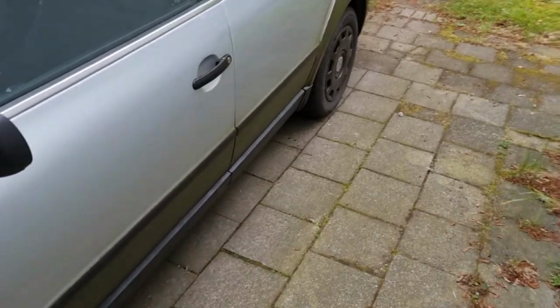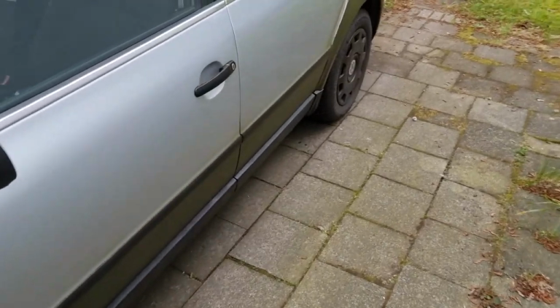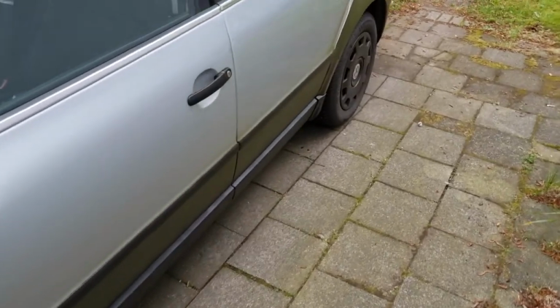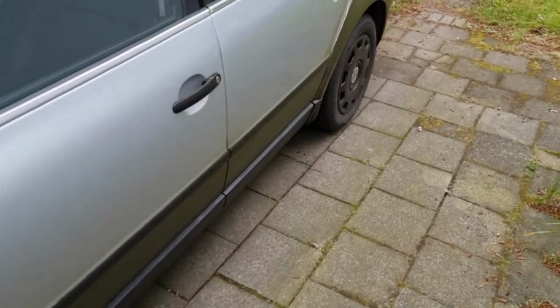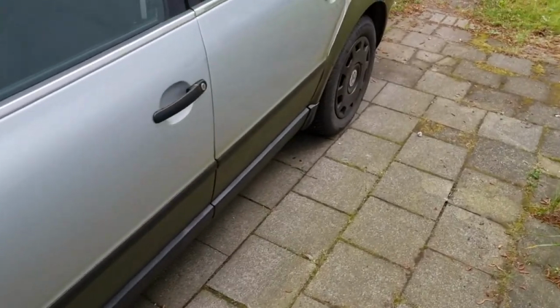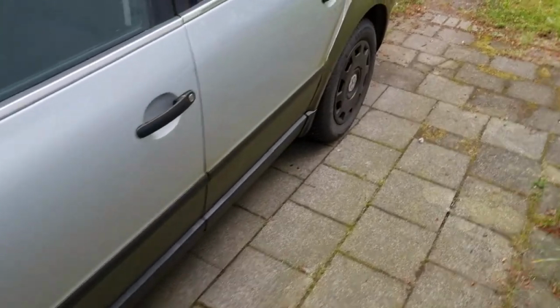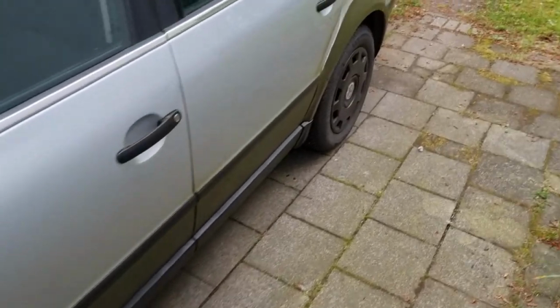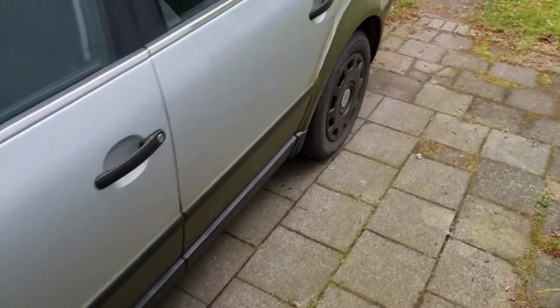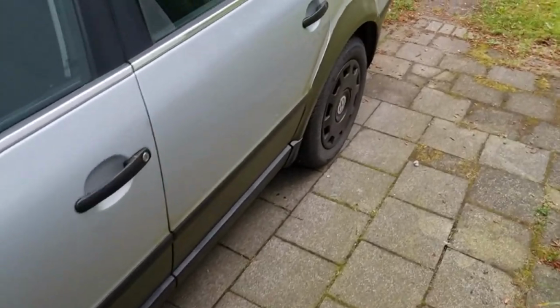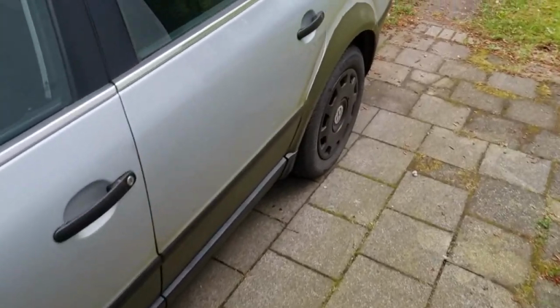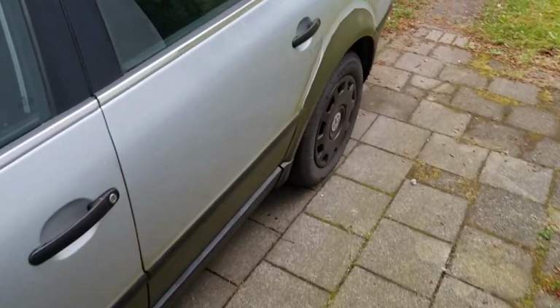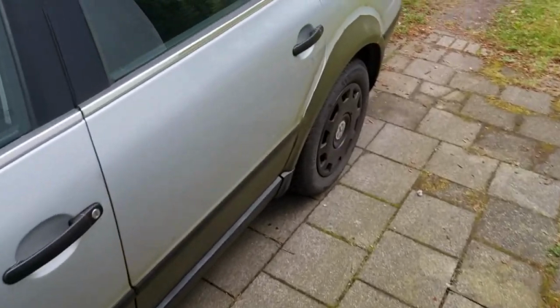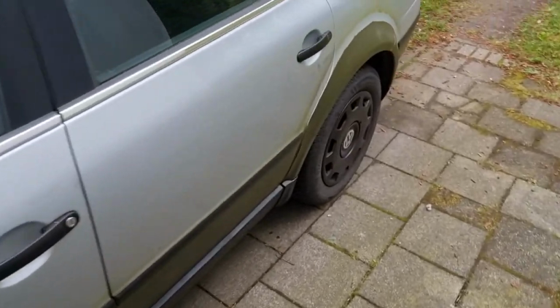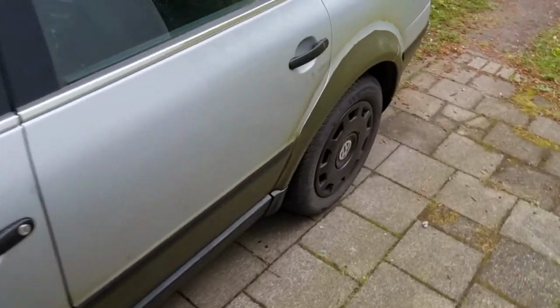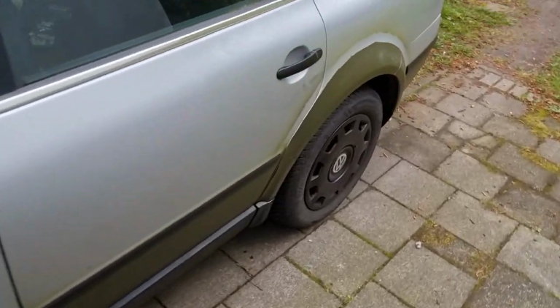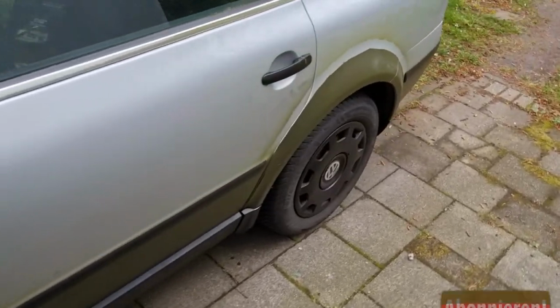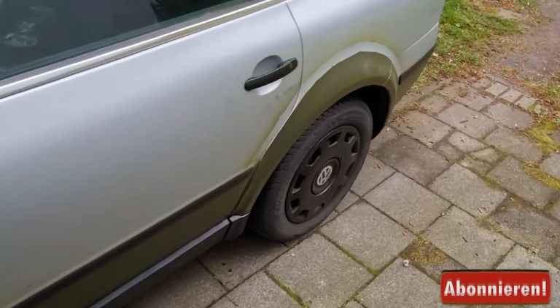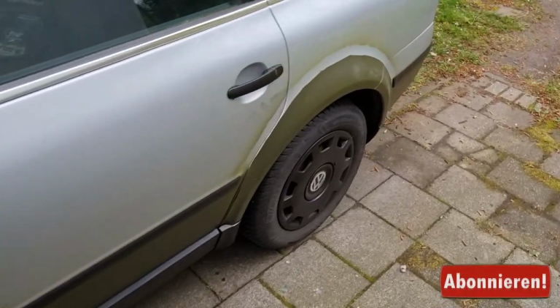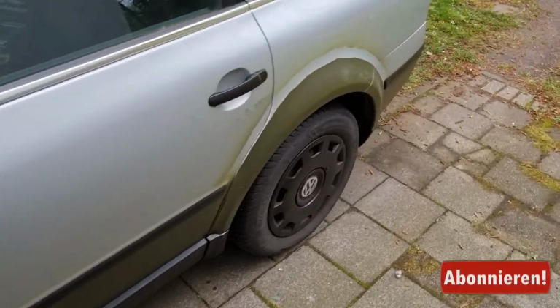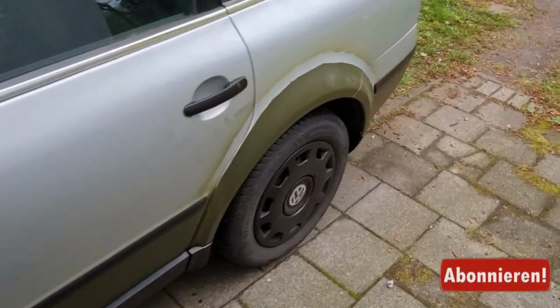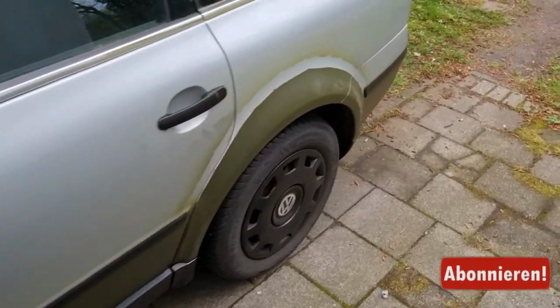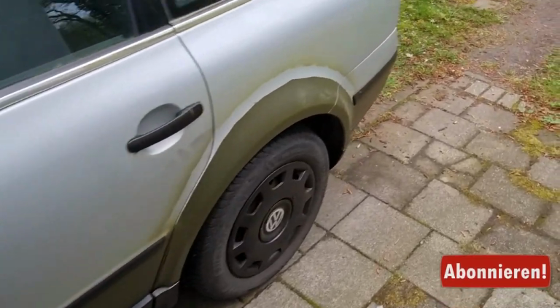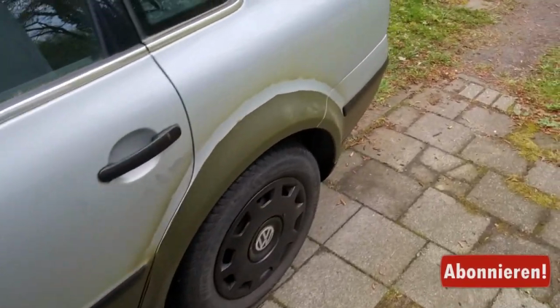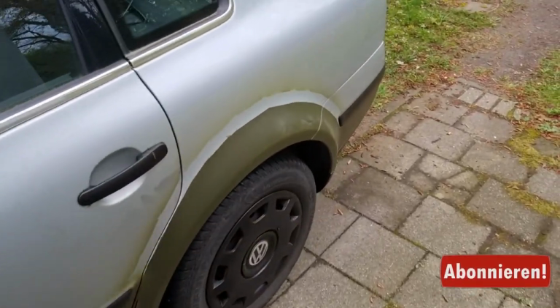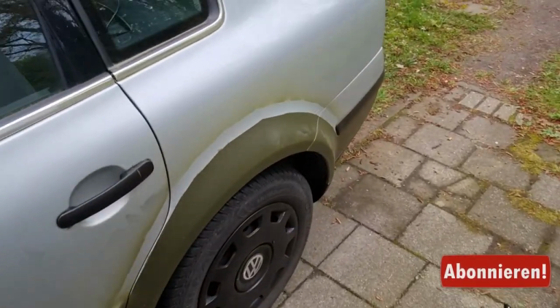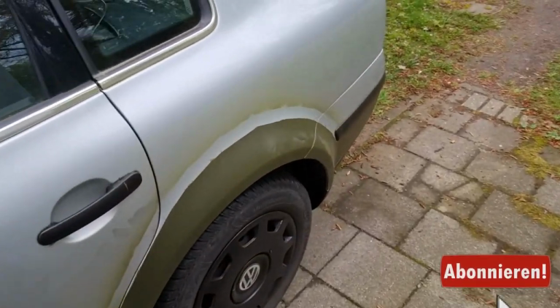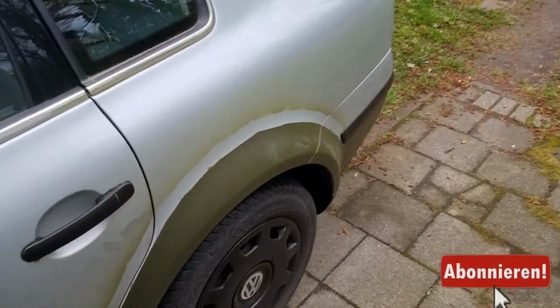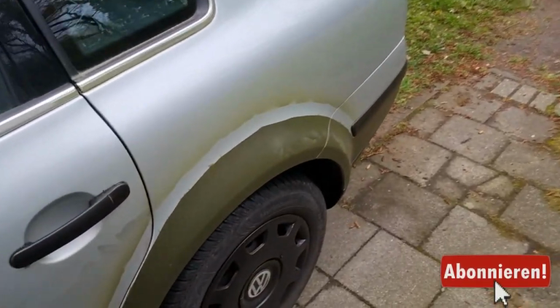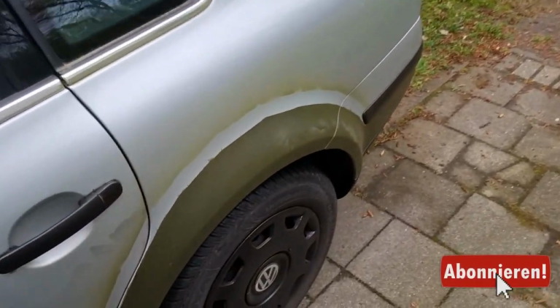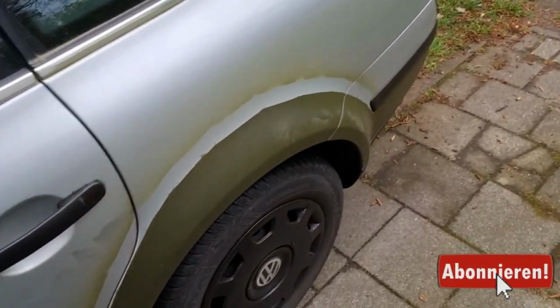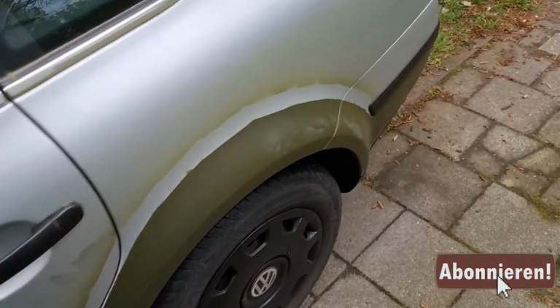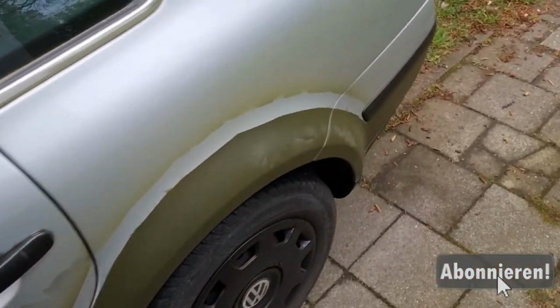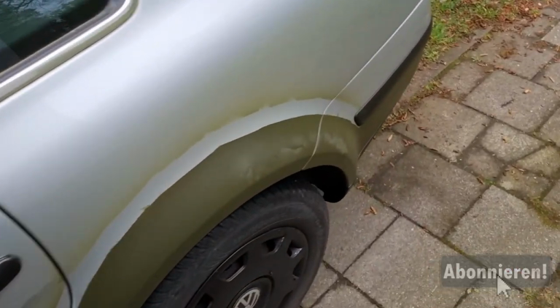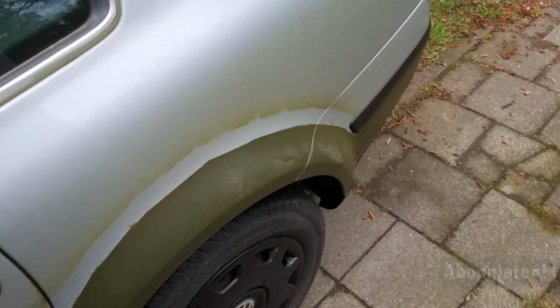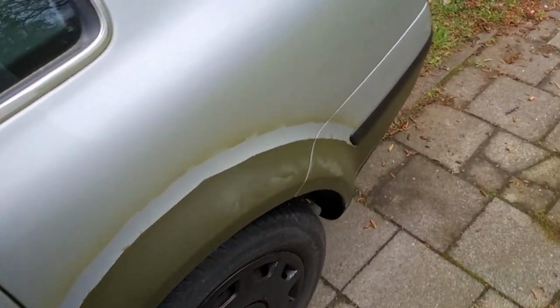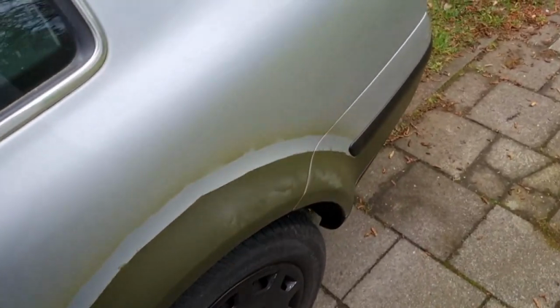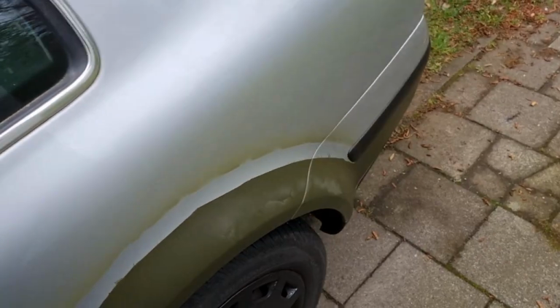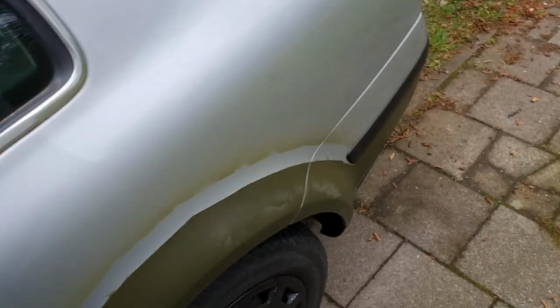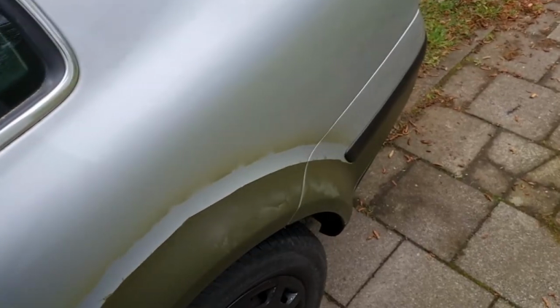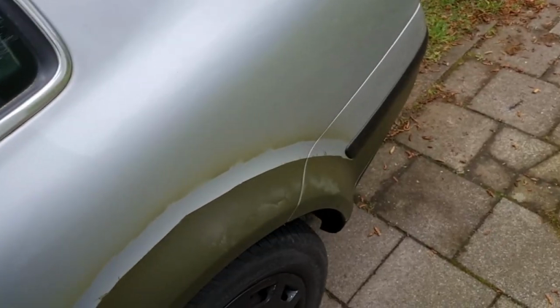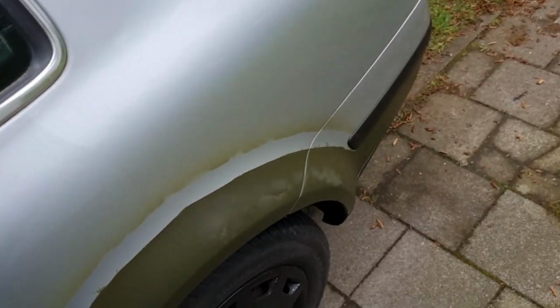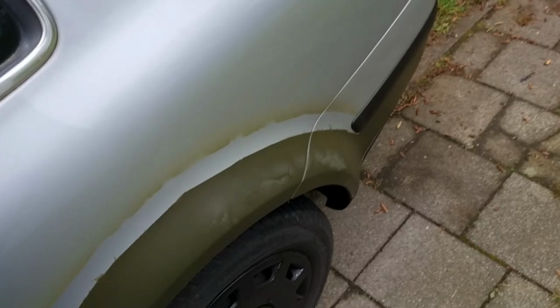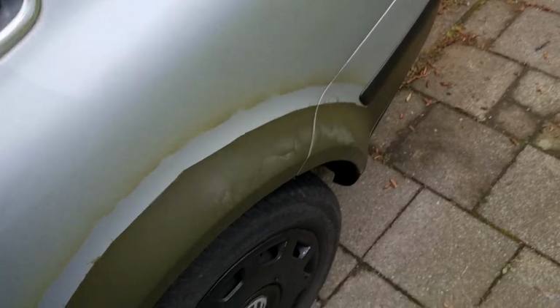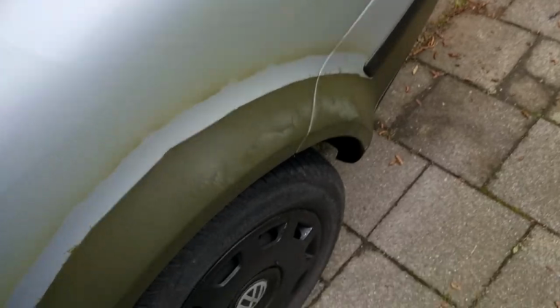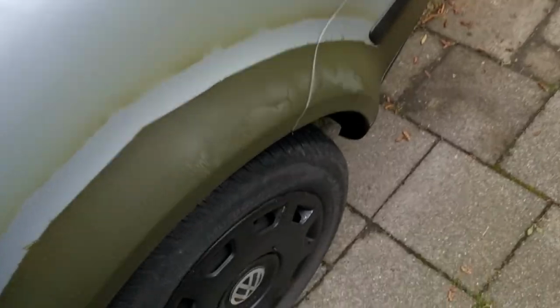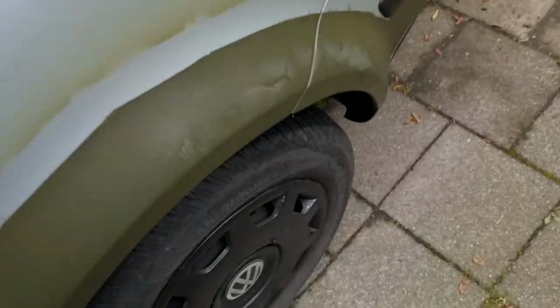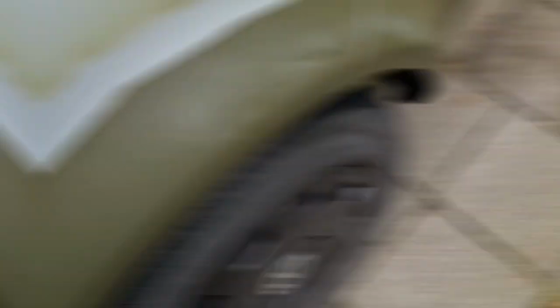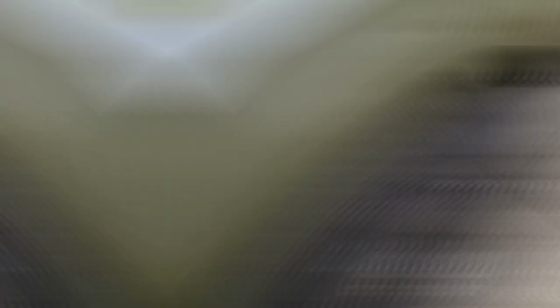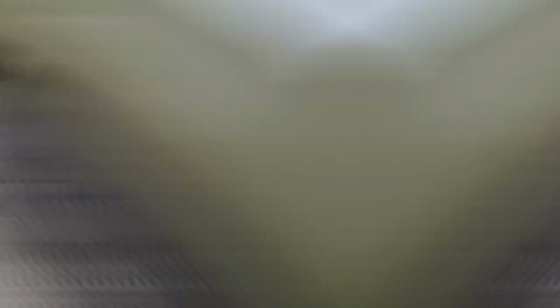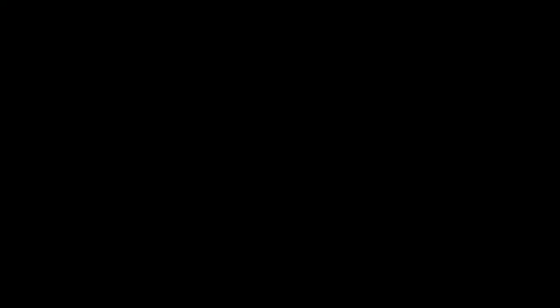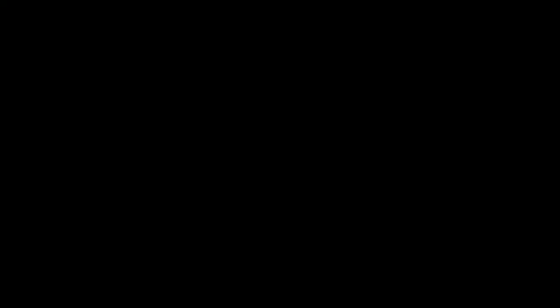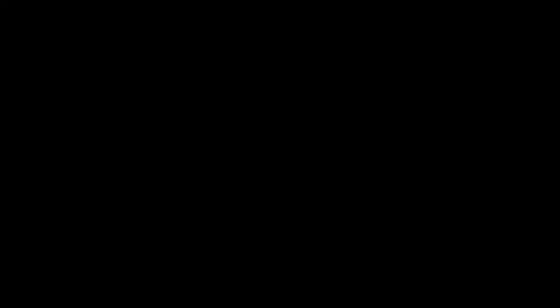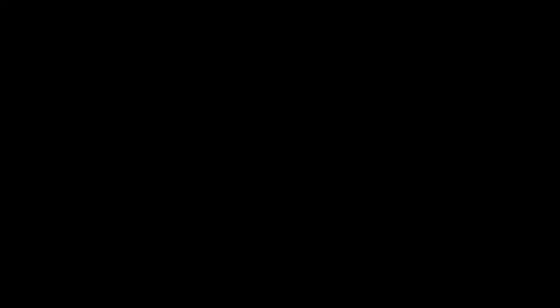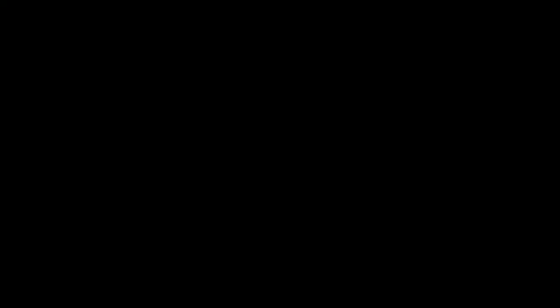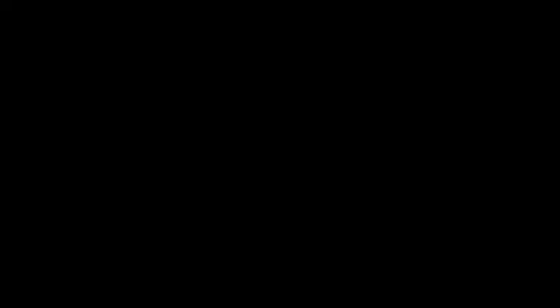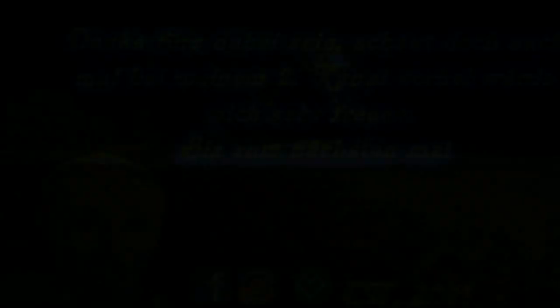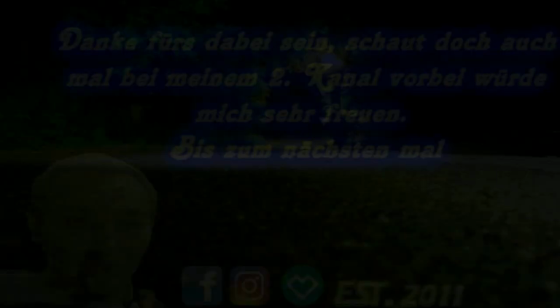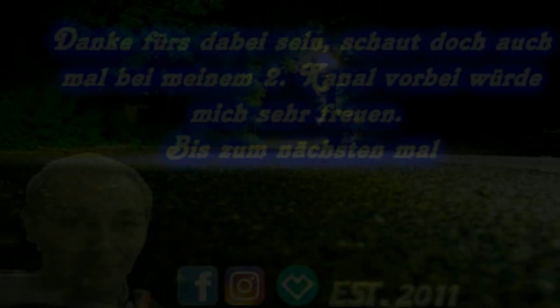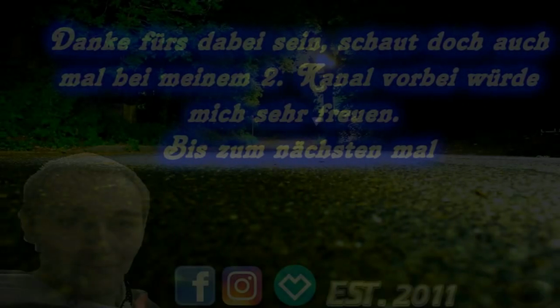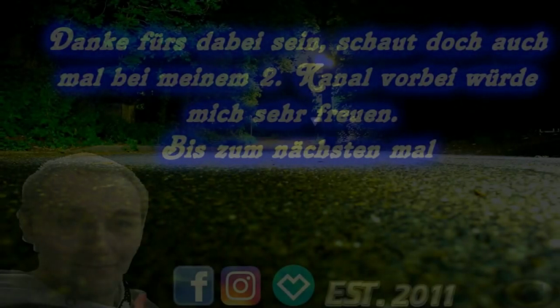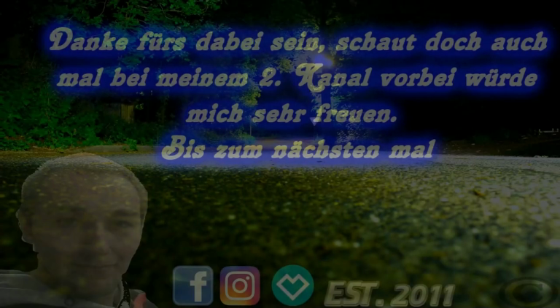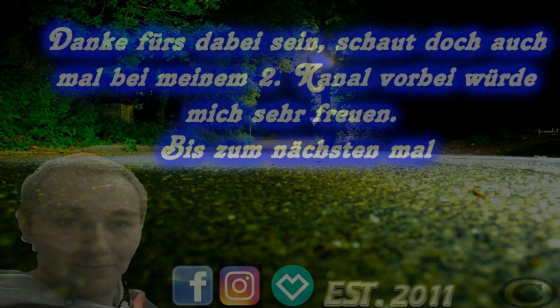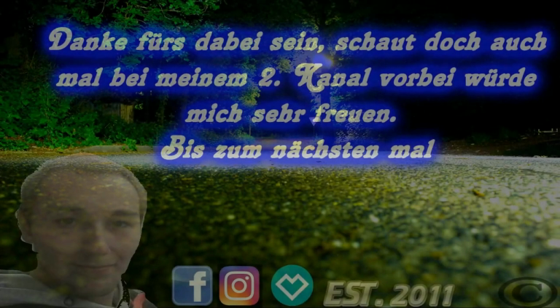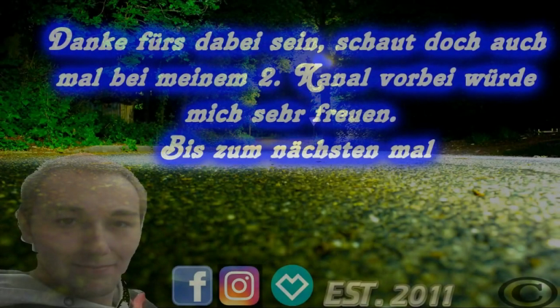Das wird es erstmal gewesen sein. Also, macht's gut. Haut rein. Bis demnächst.